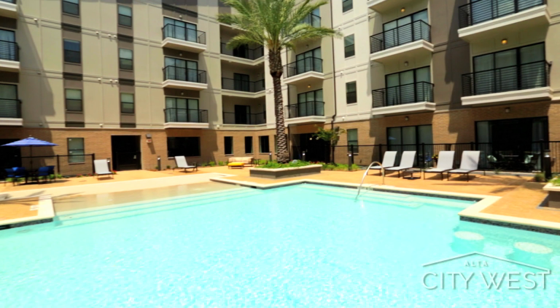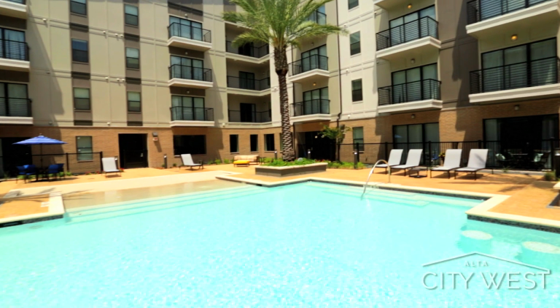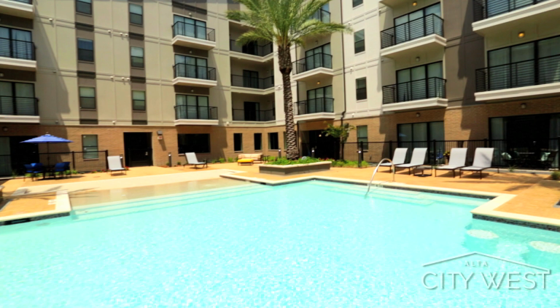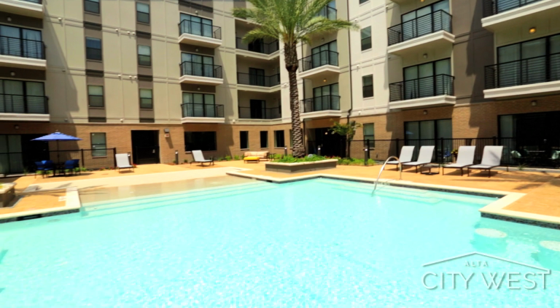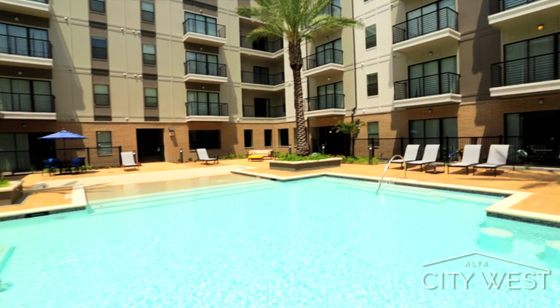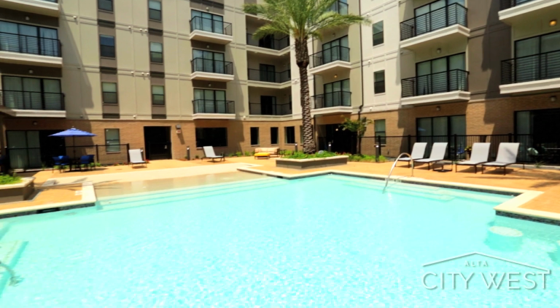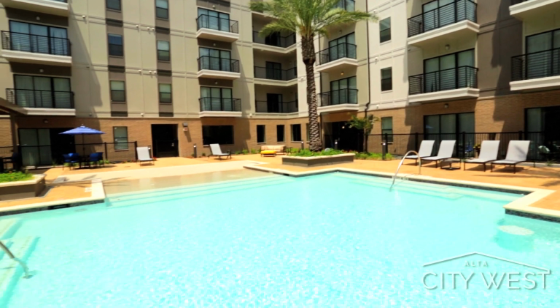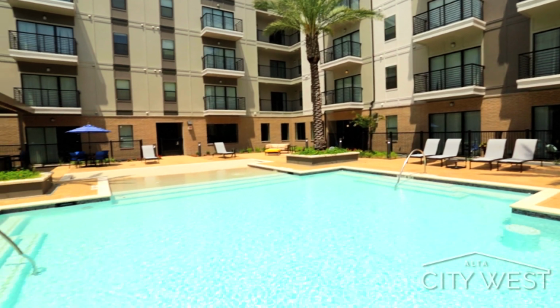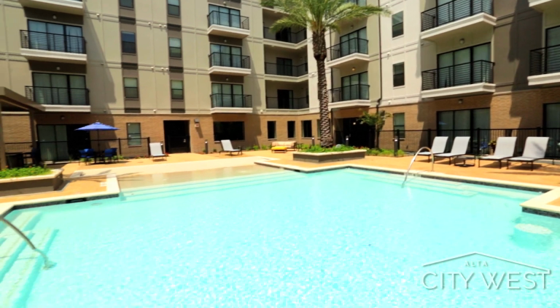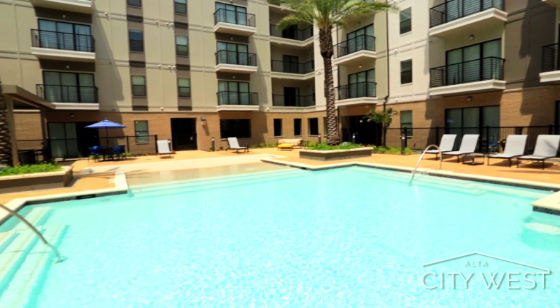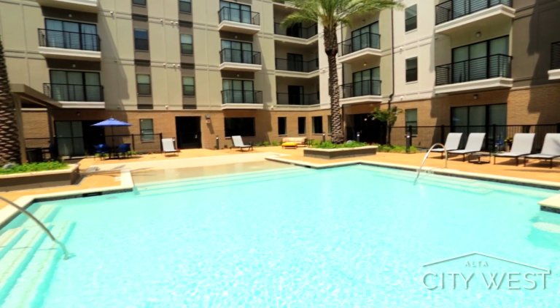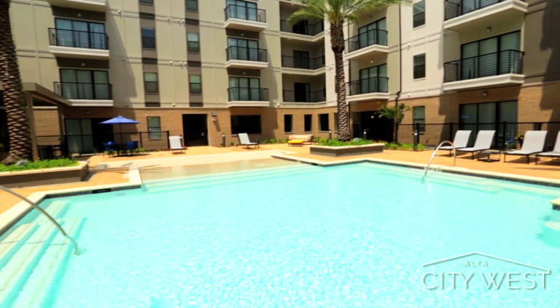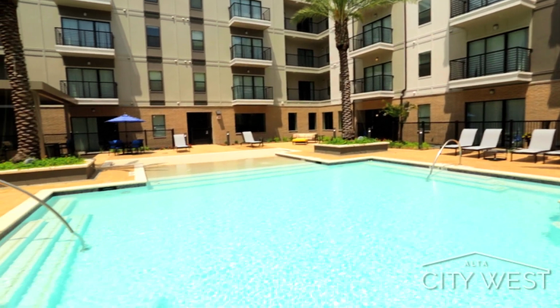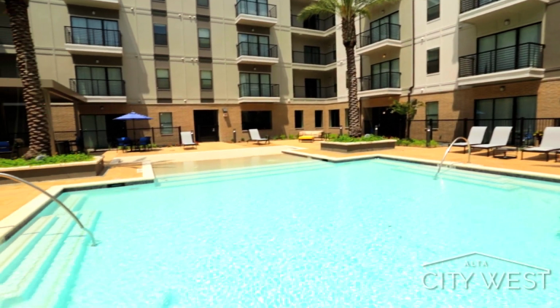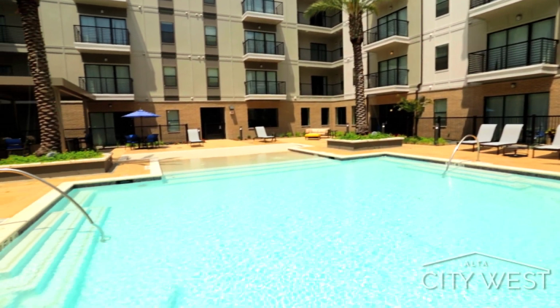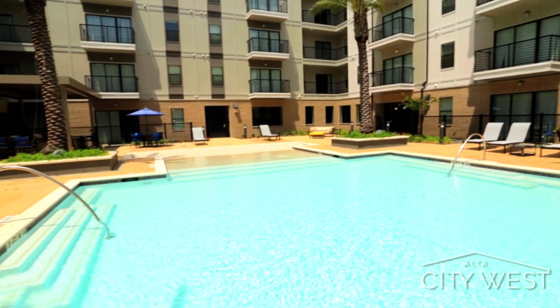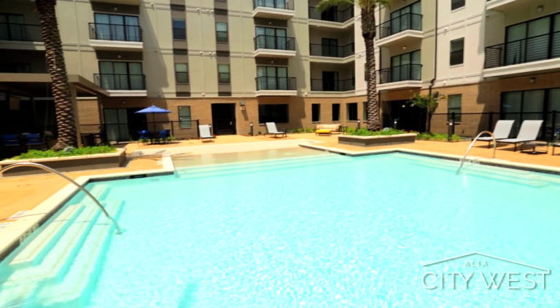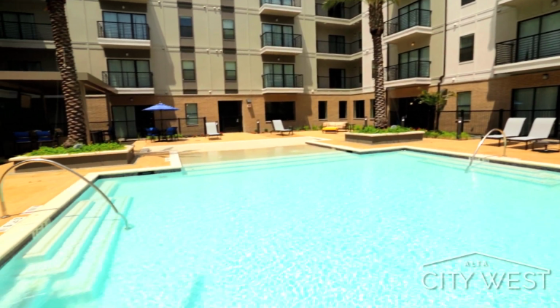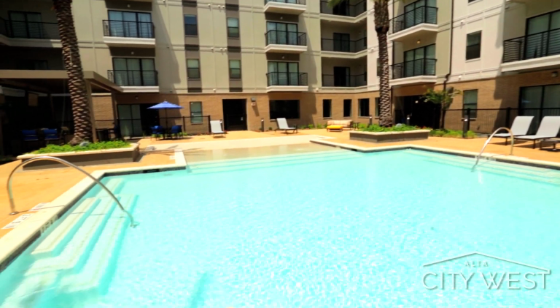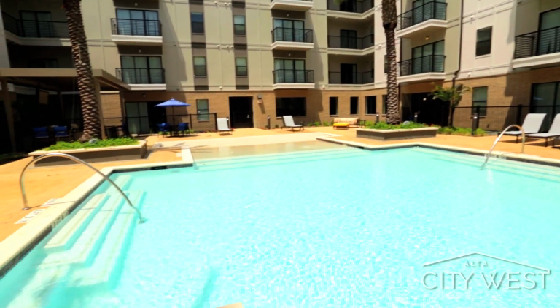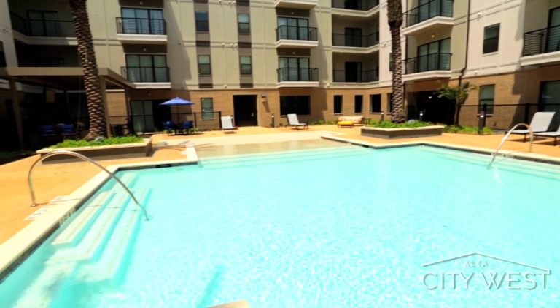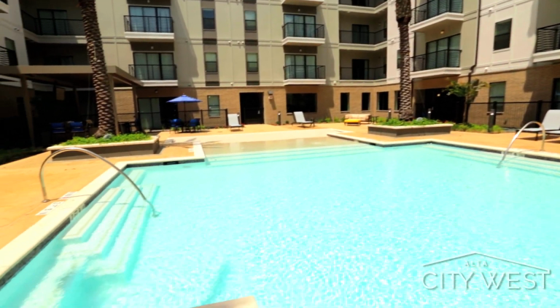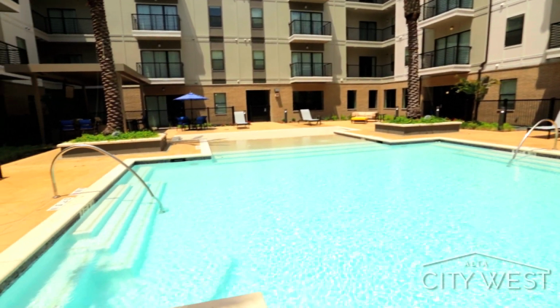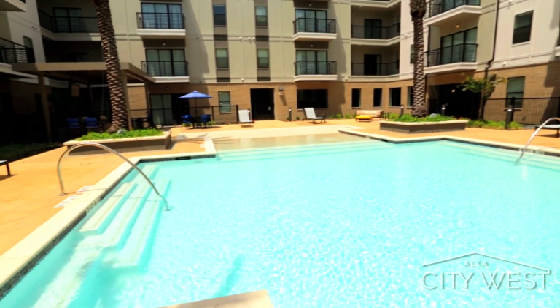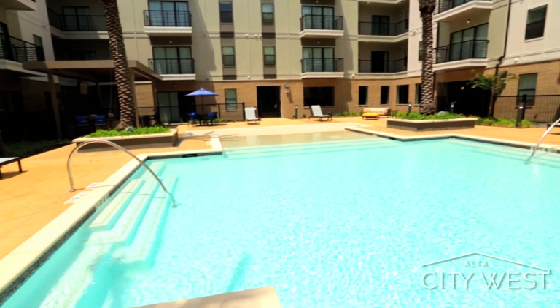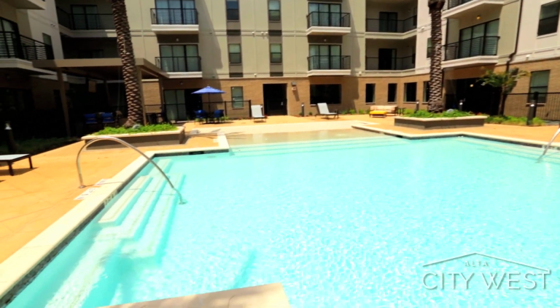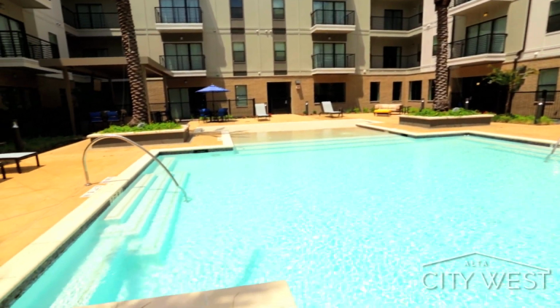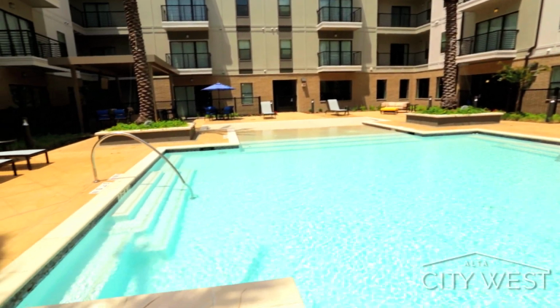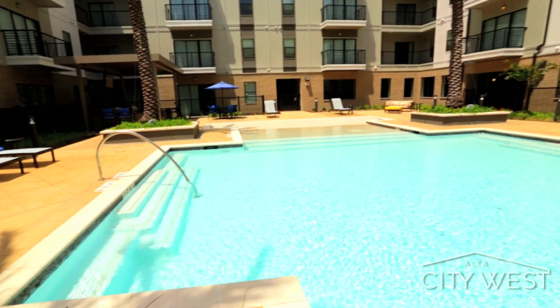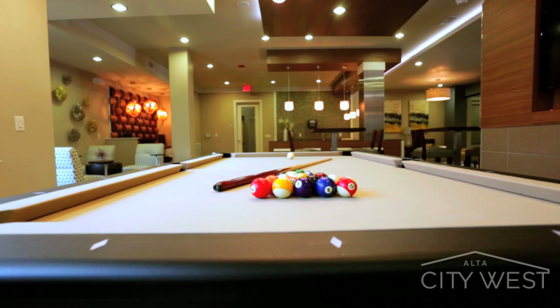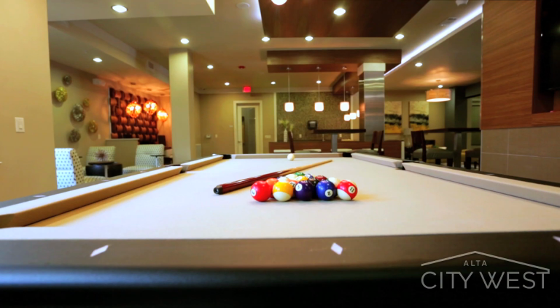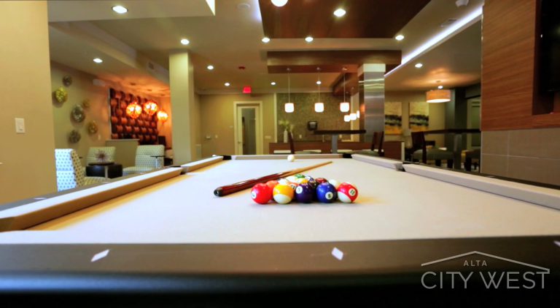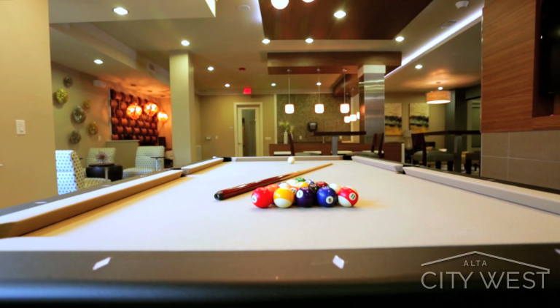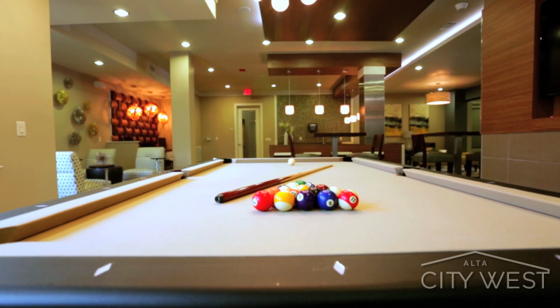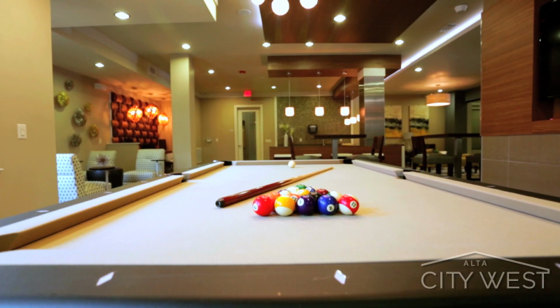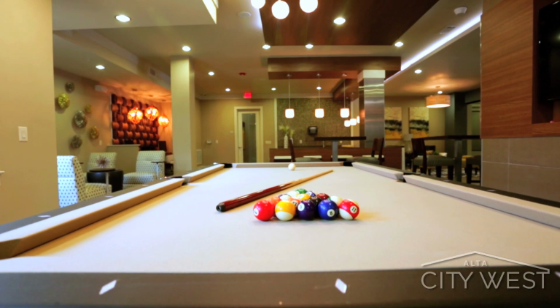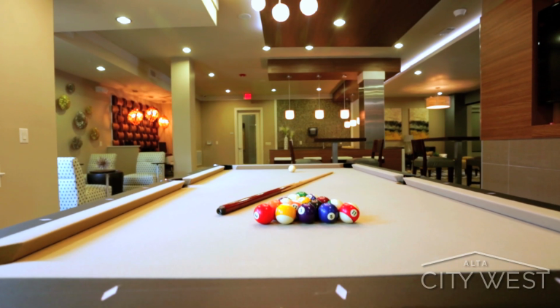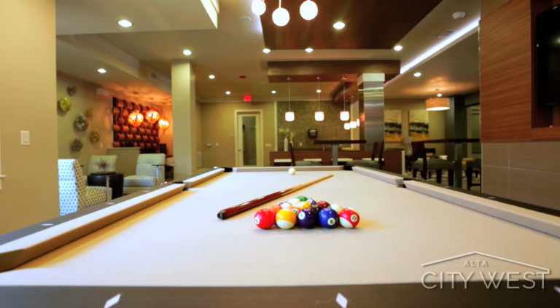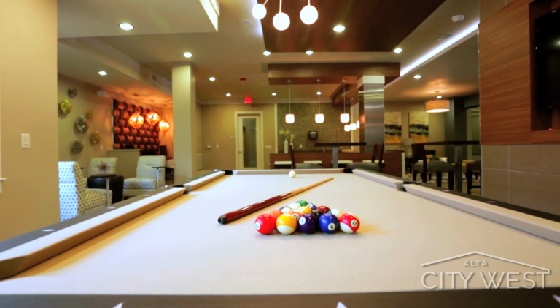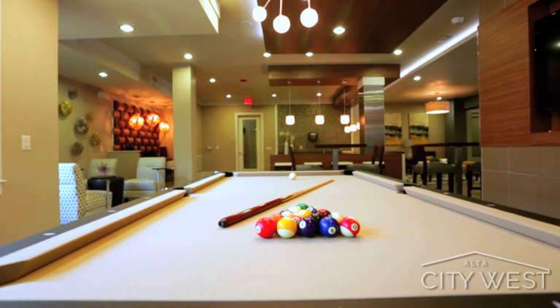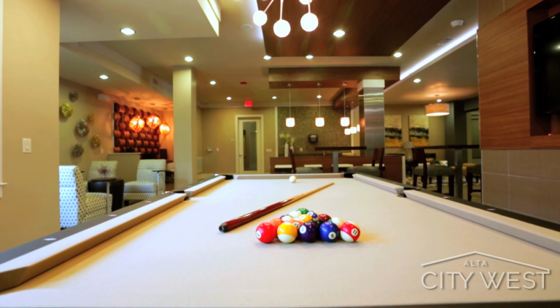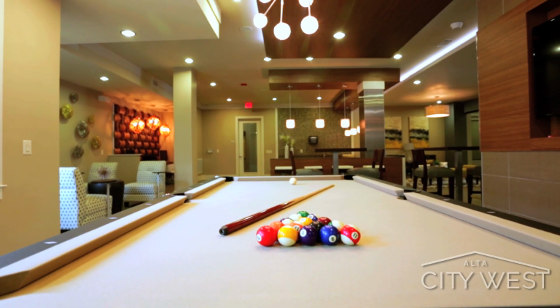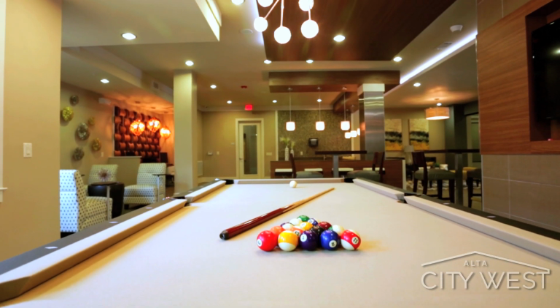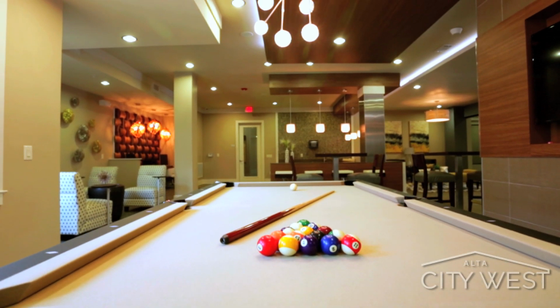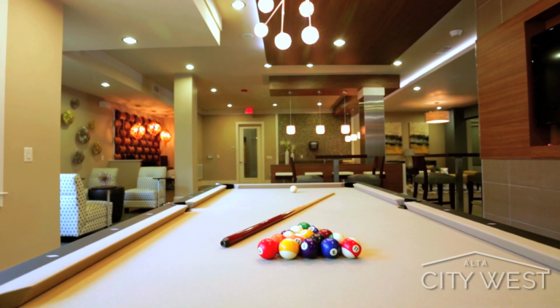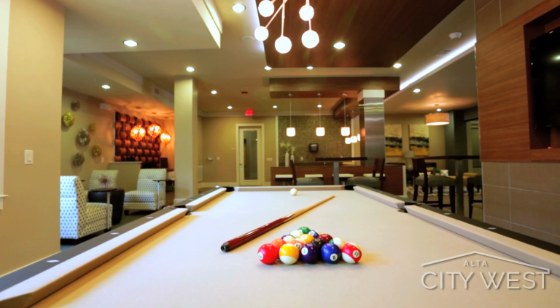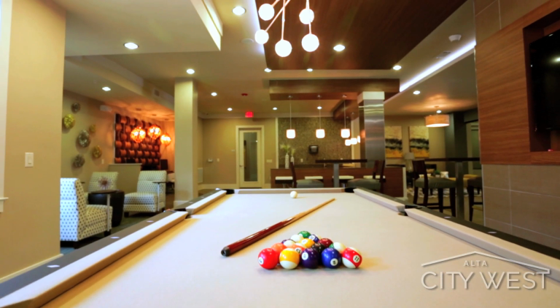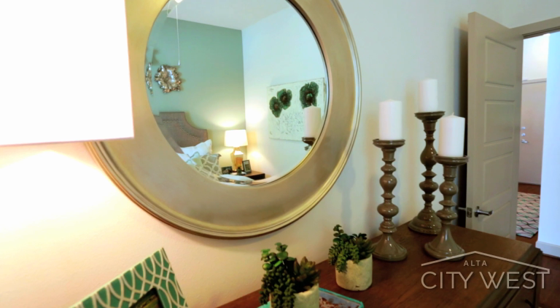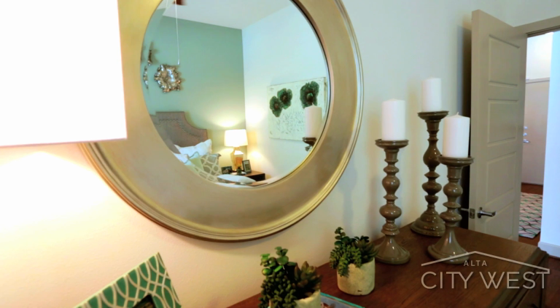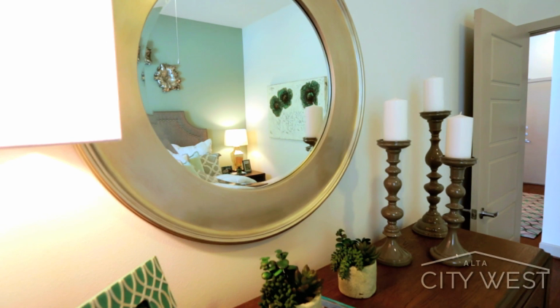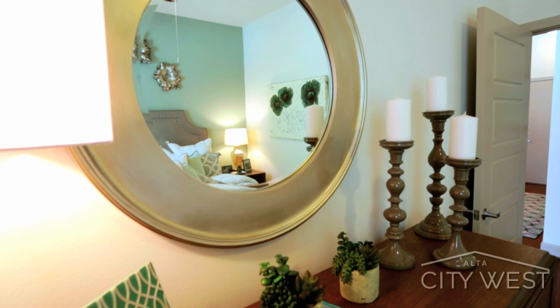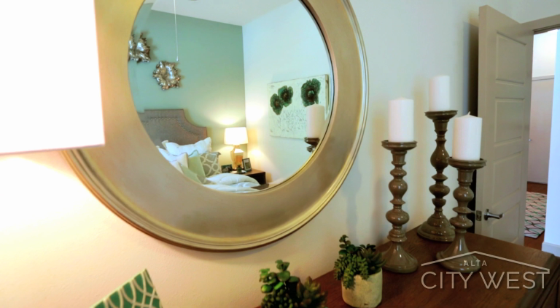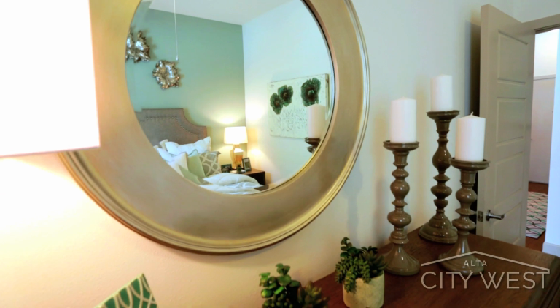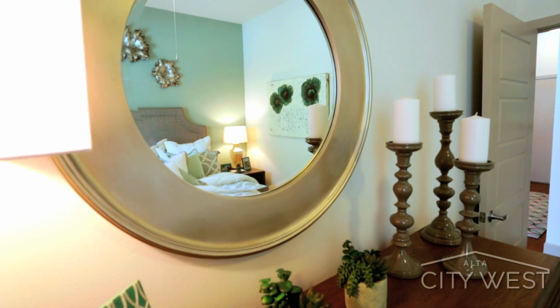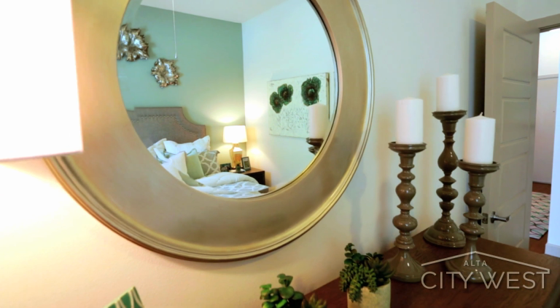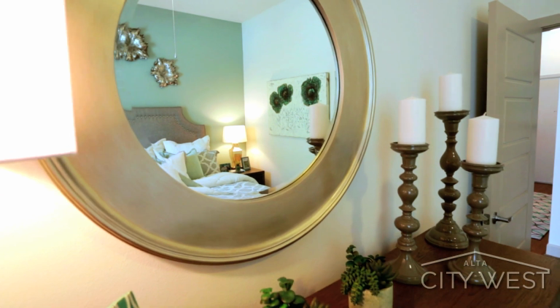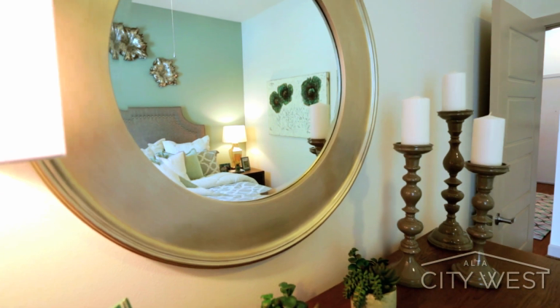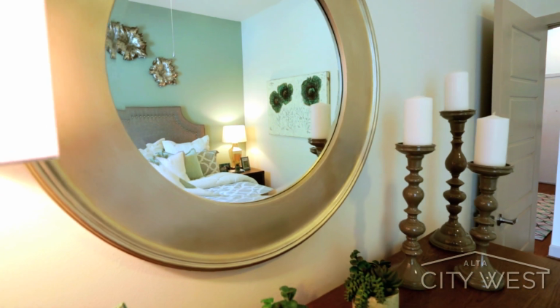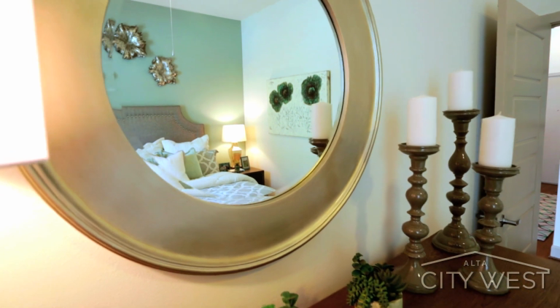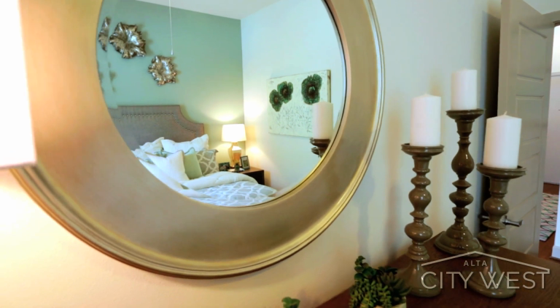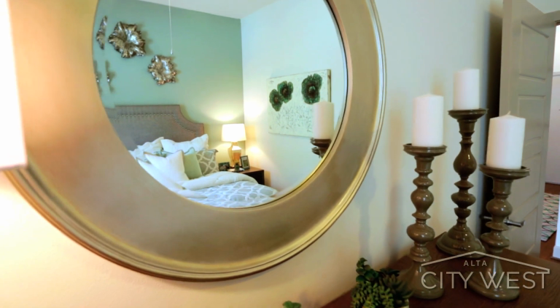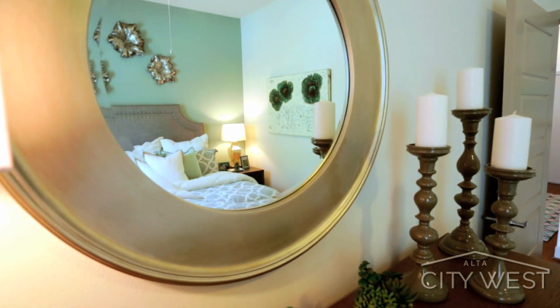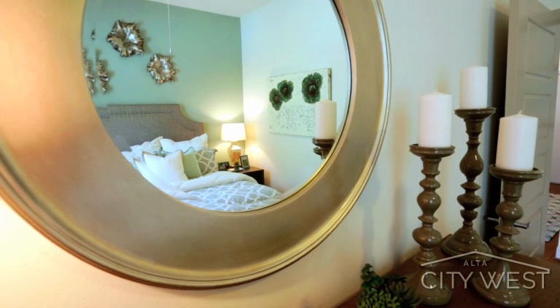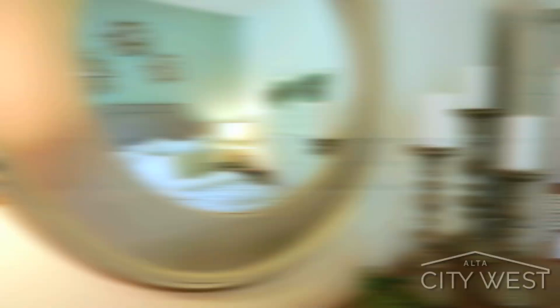All of the things that you need to live a prosperous life are waiting right here at Alta City West.